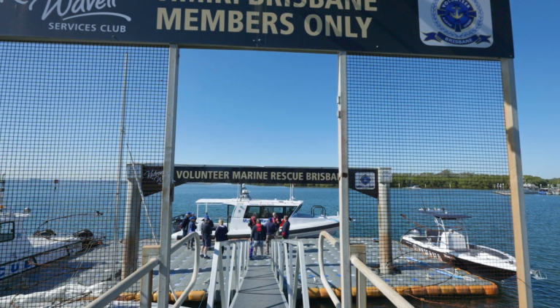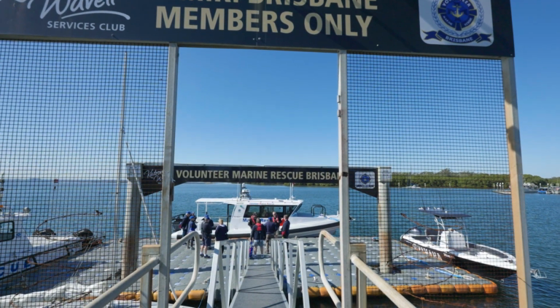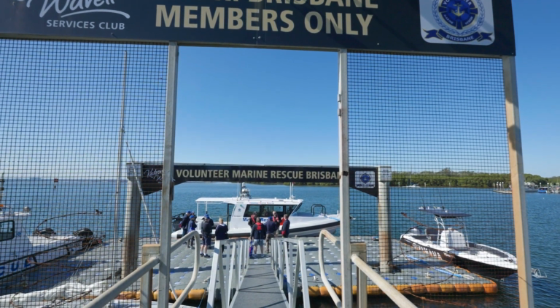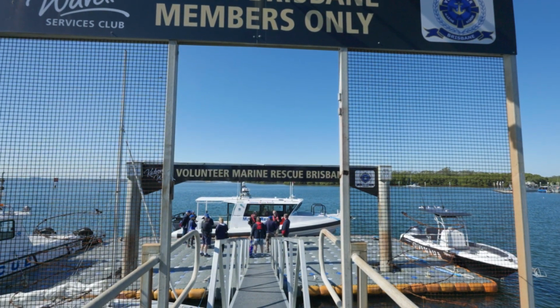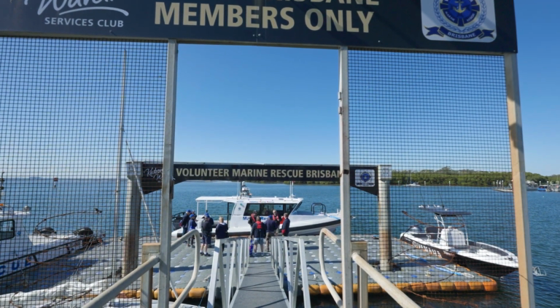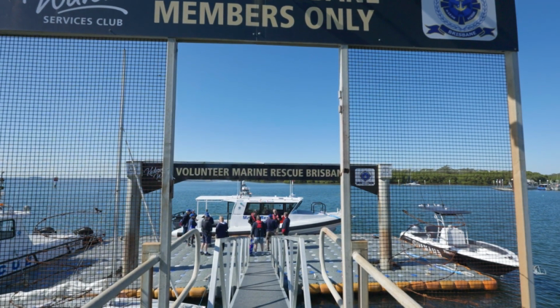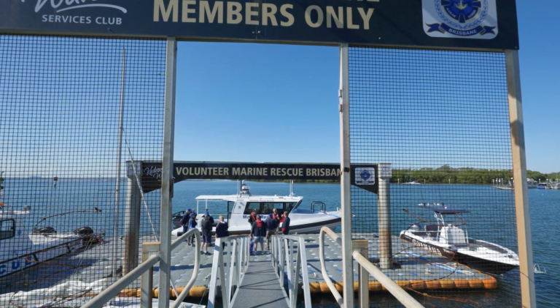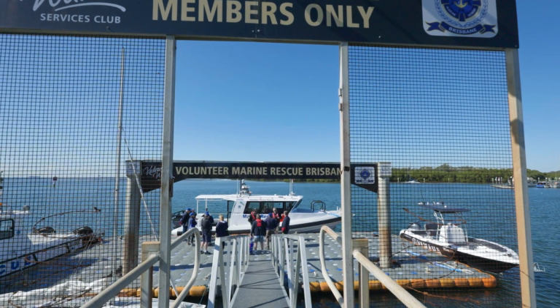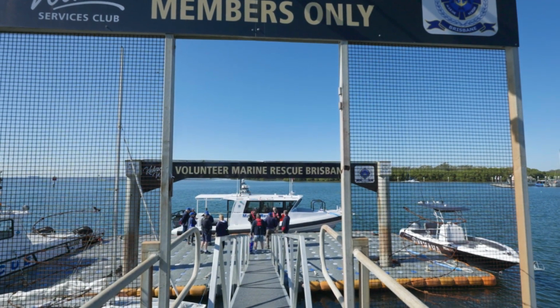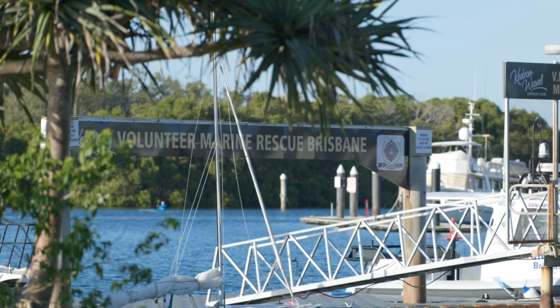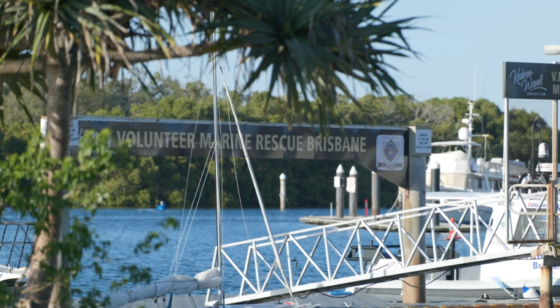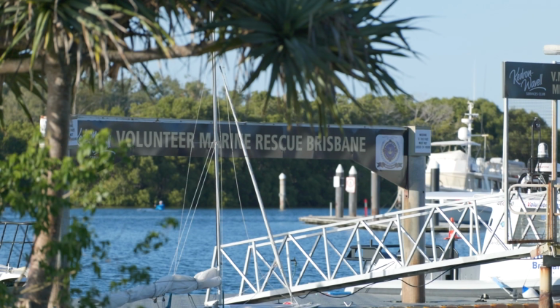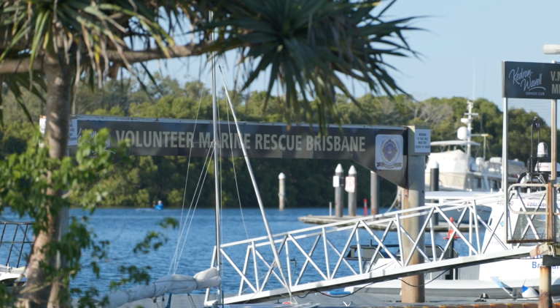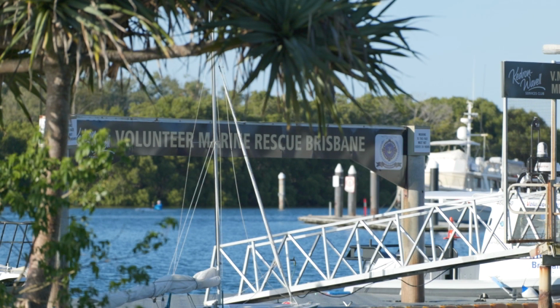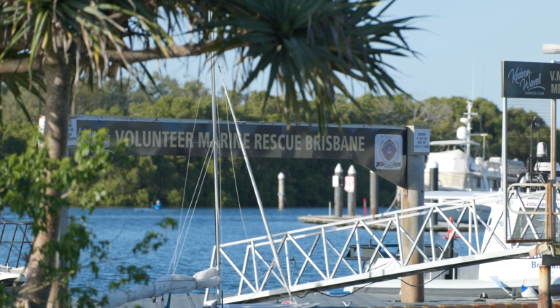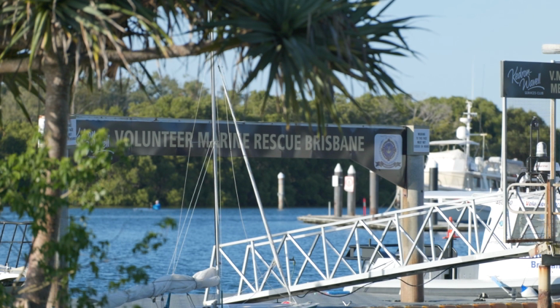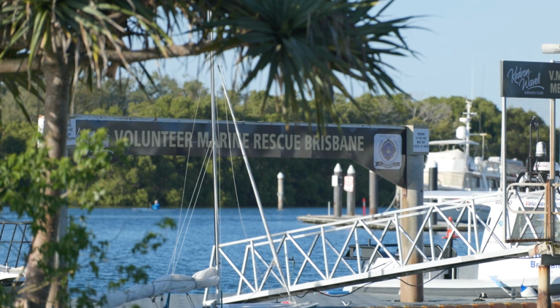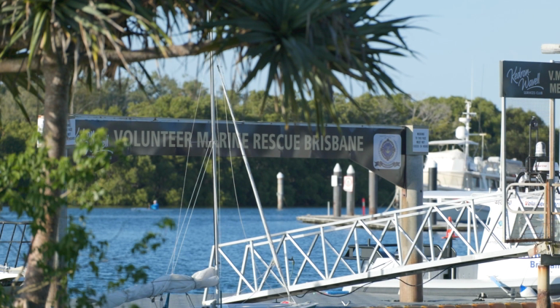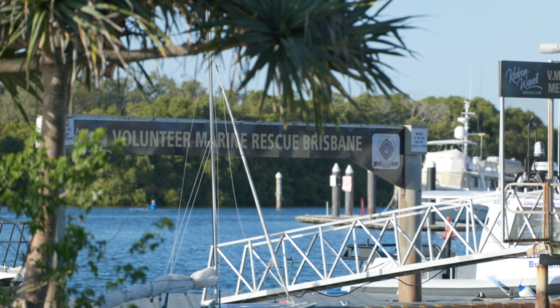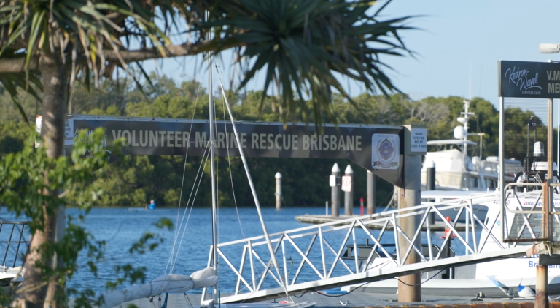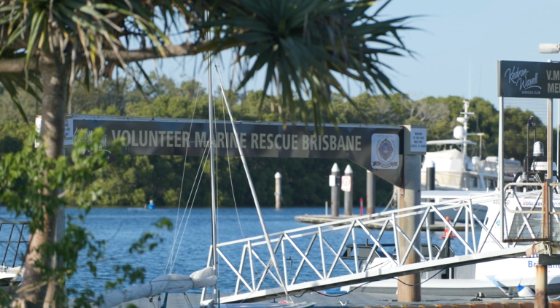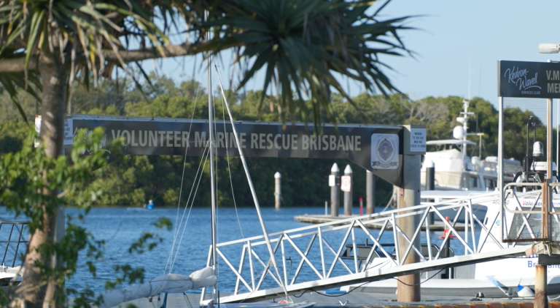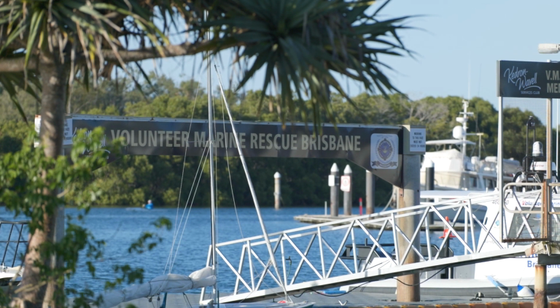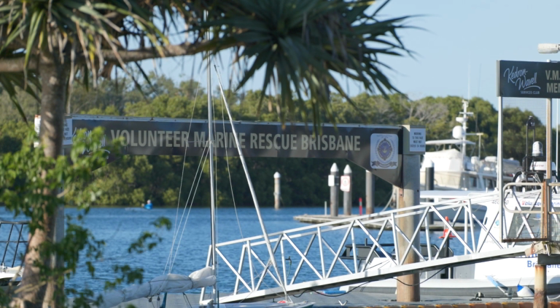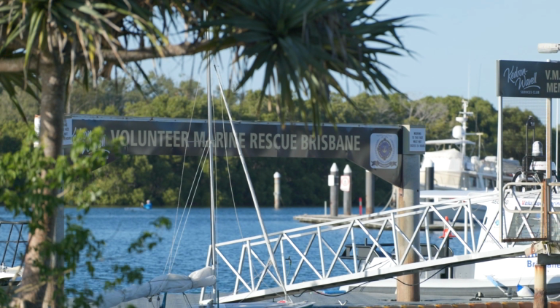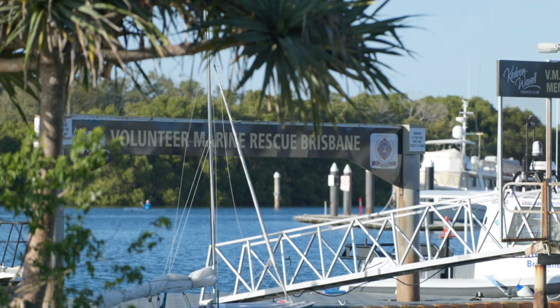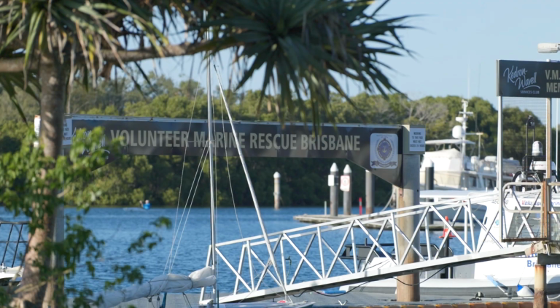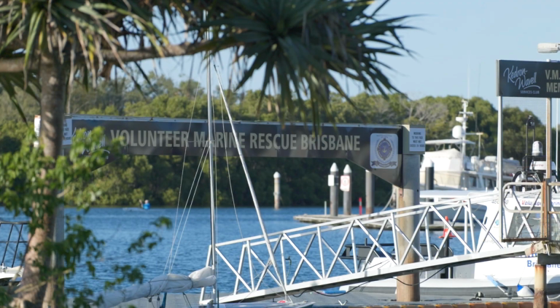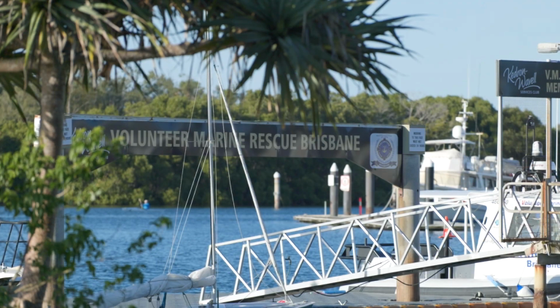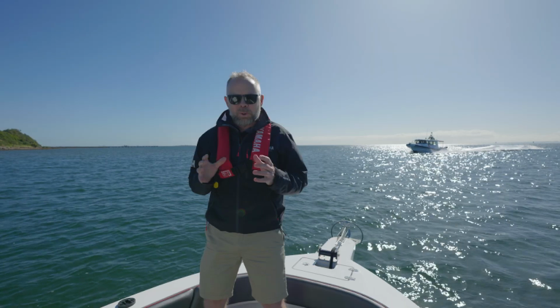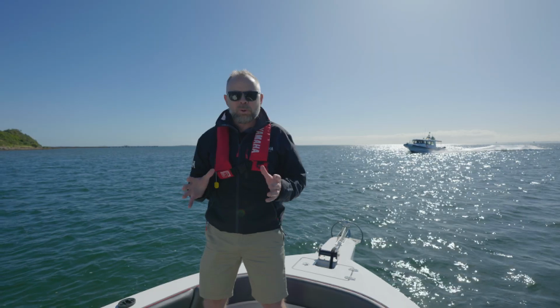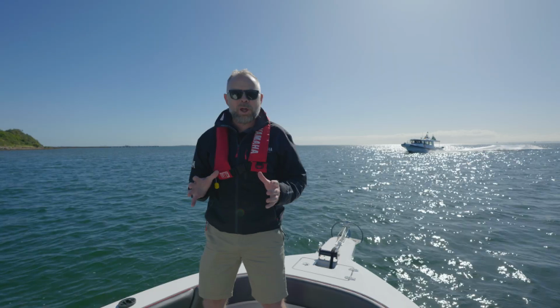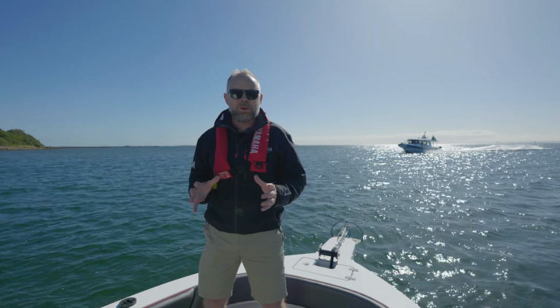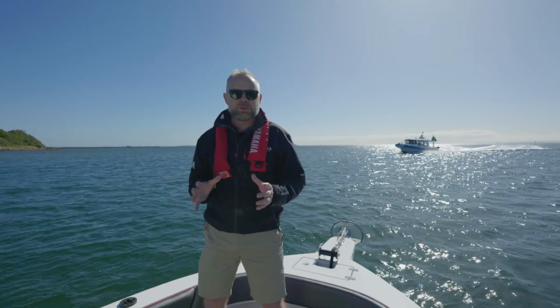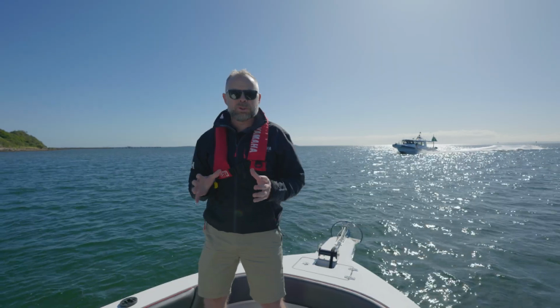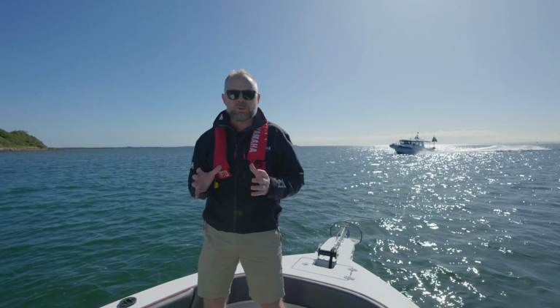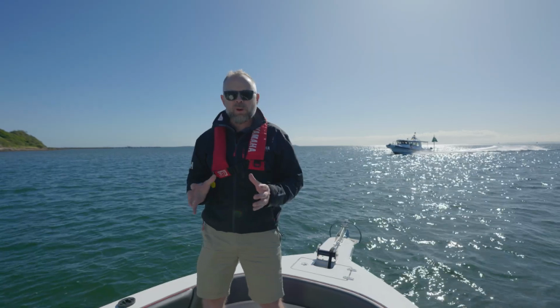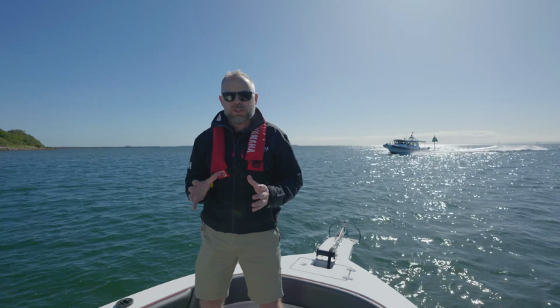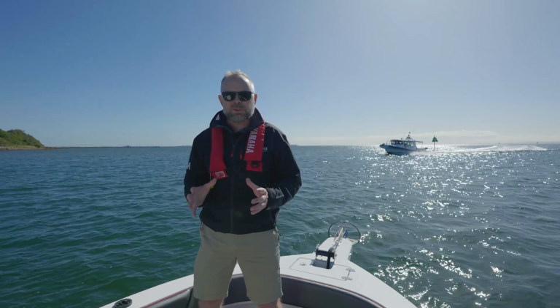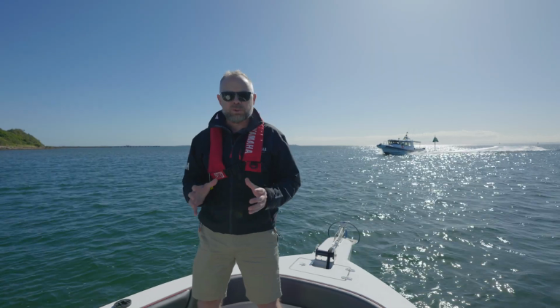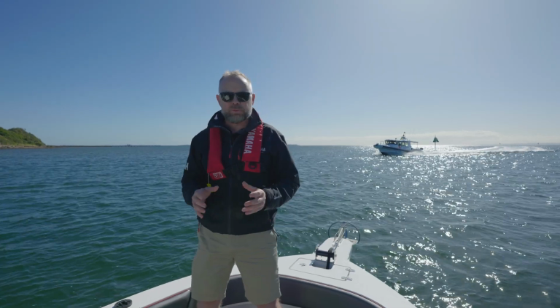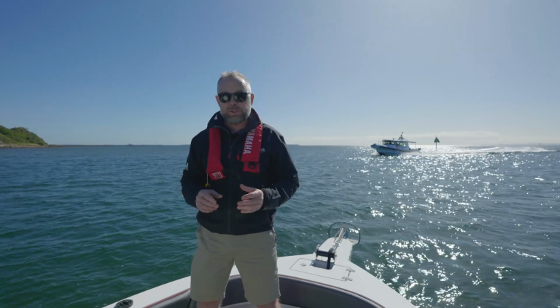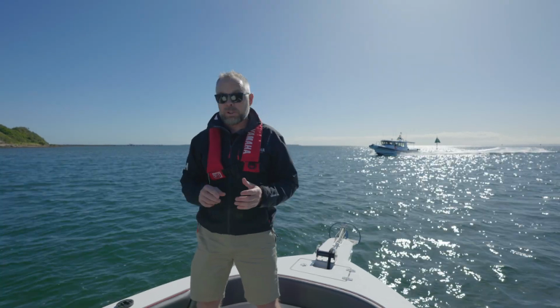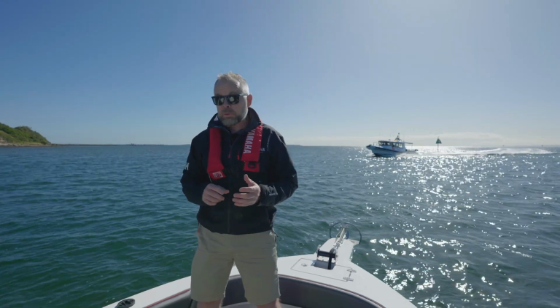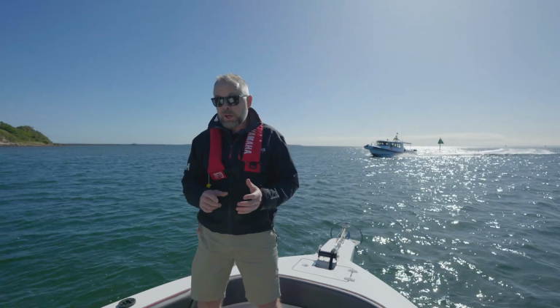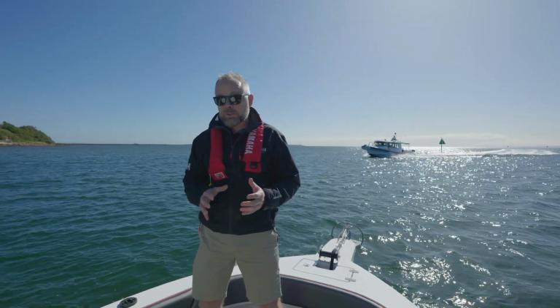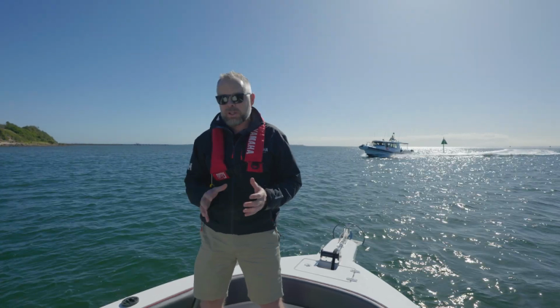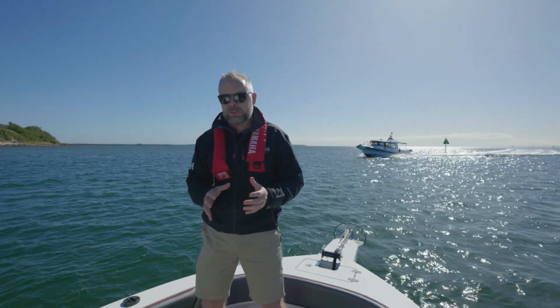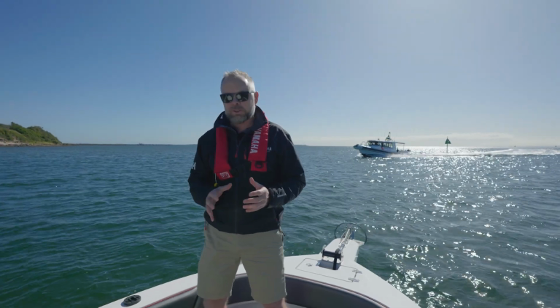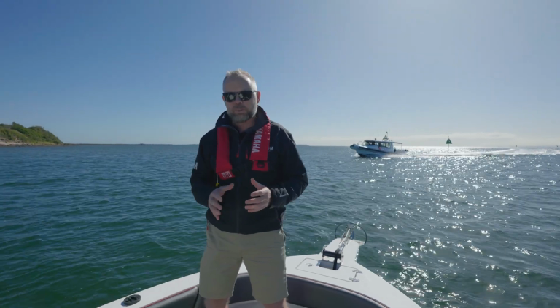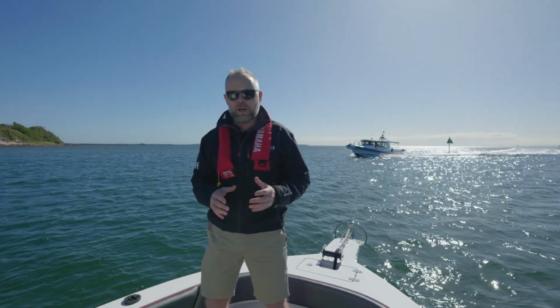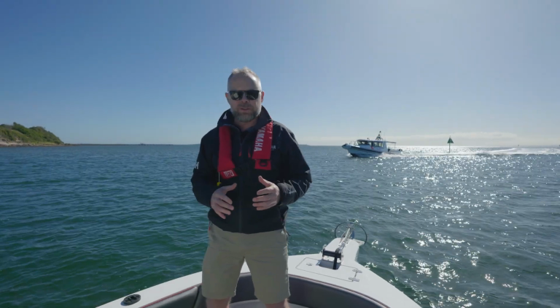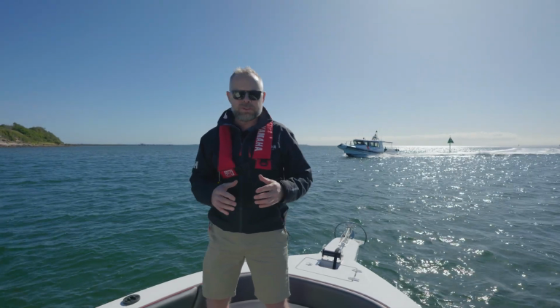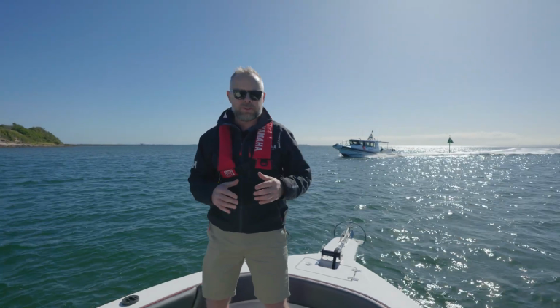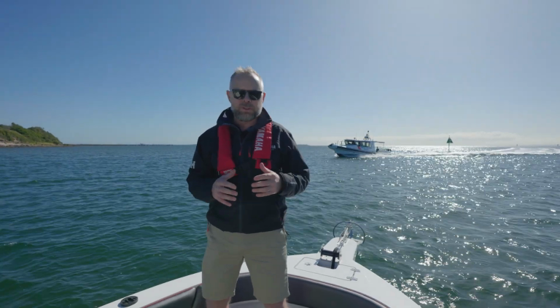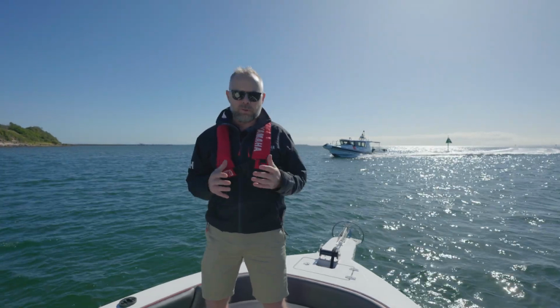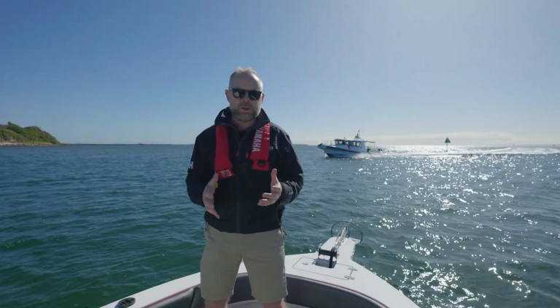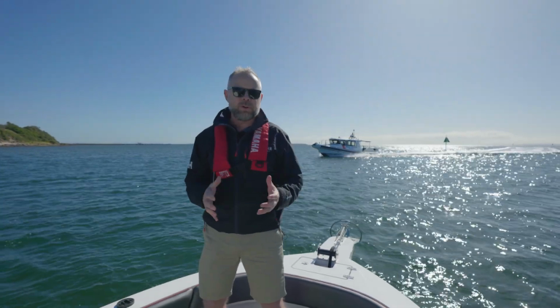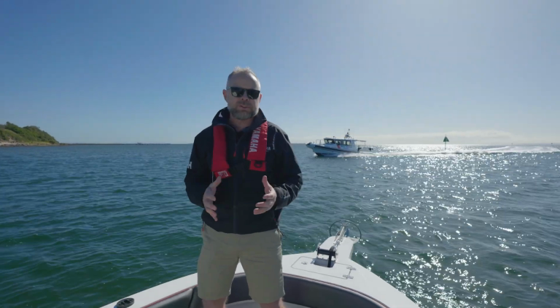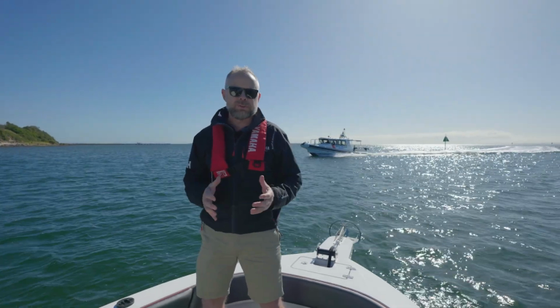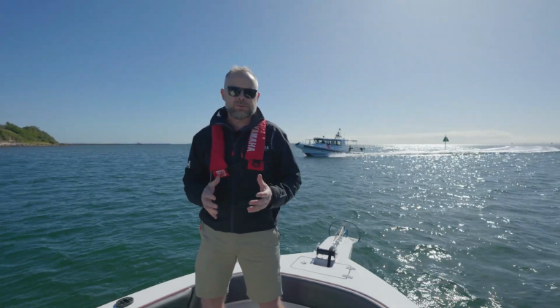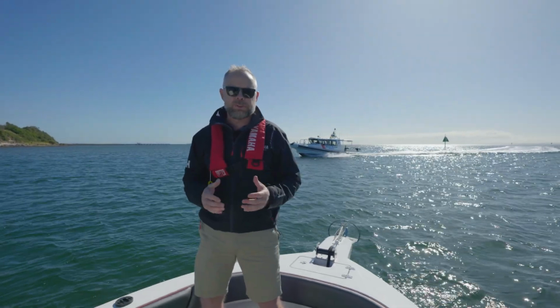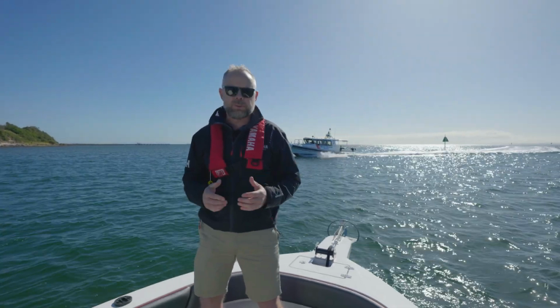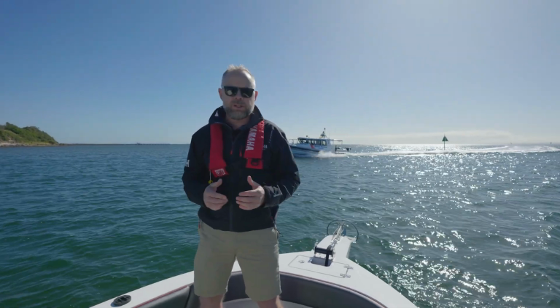G'day guys, Stuart from Yamaha here. Helm Master EX — we all know it's a great tool for your recreational boaters and your recreational fishermen.